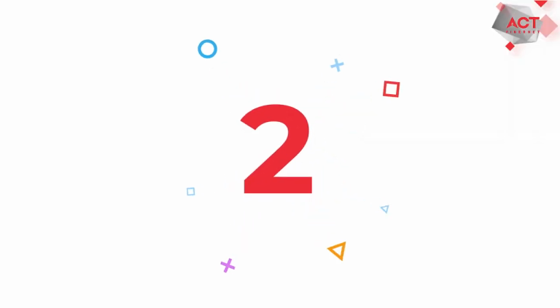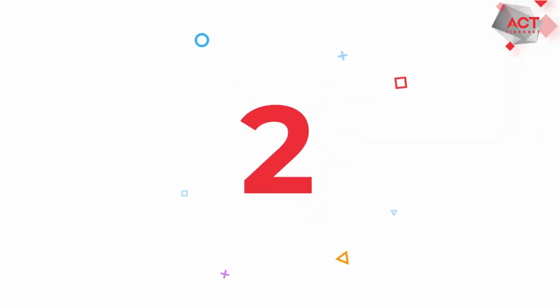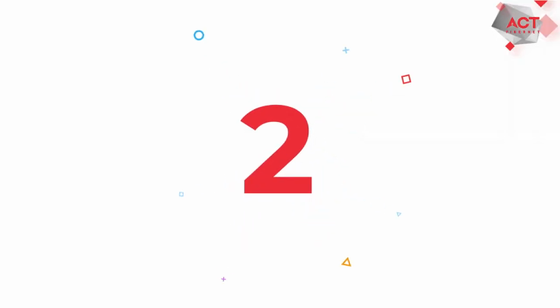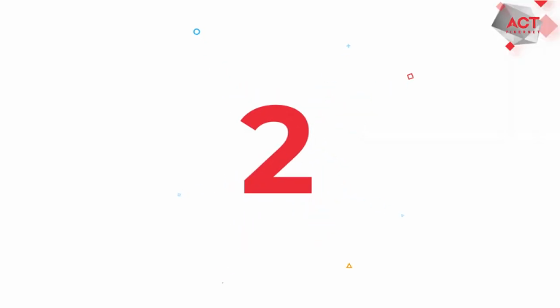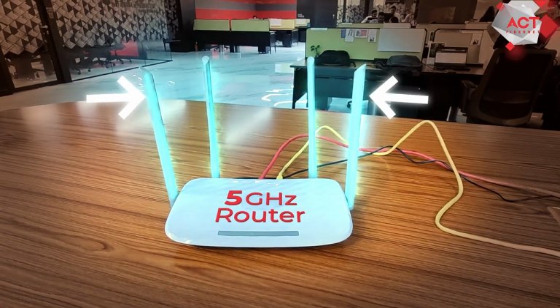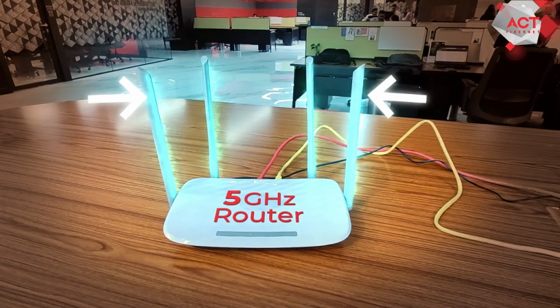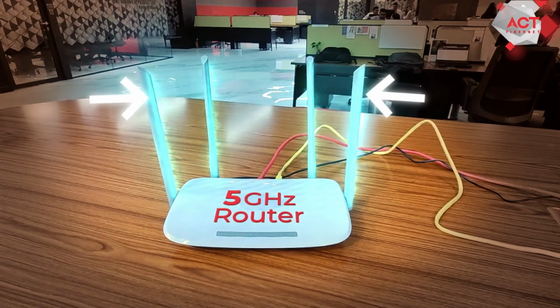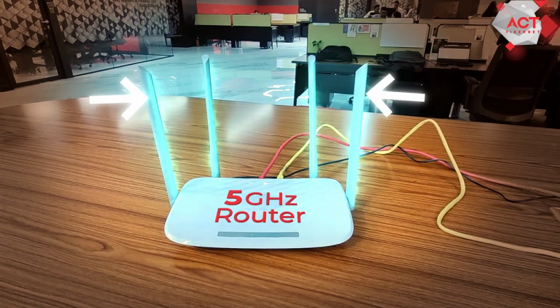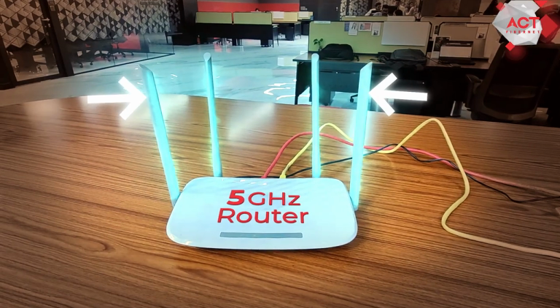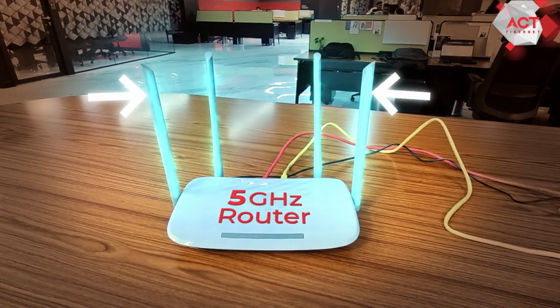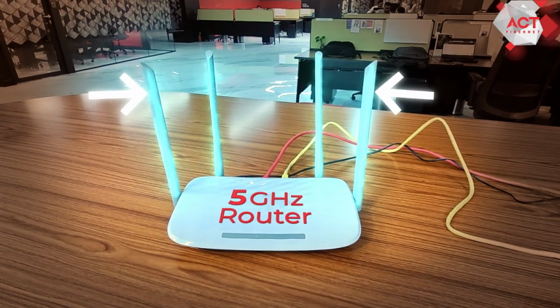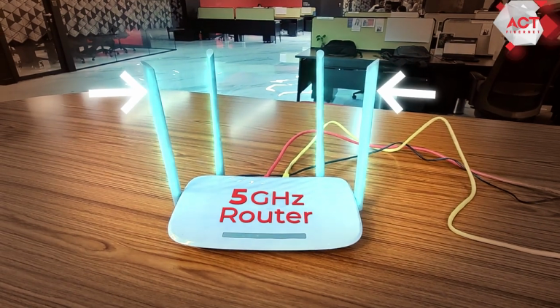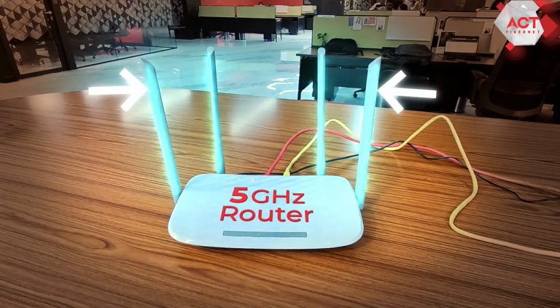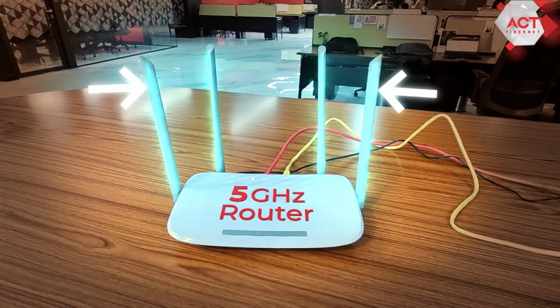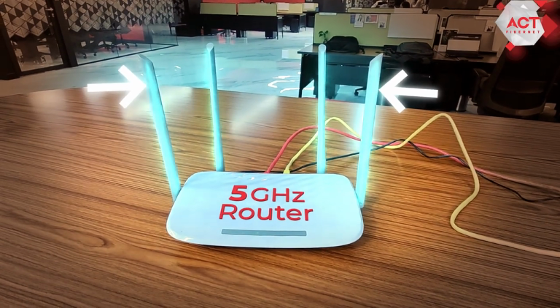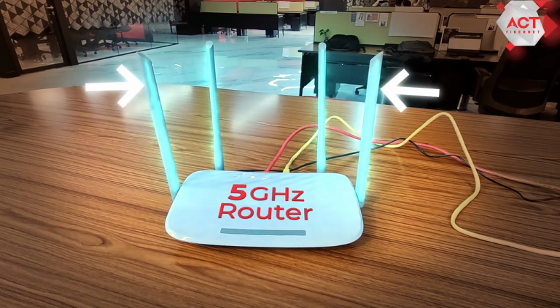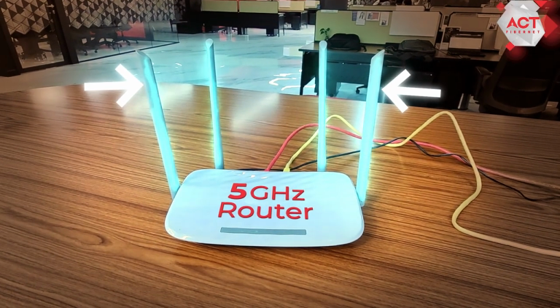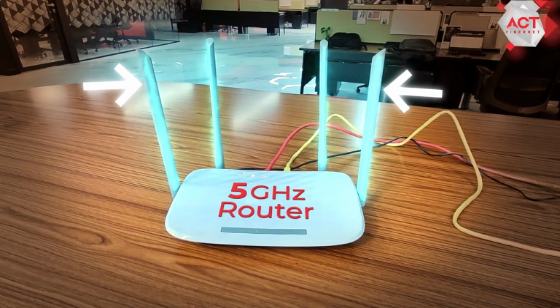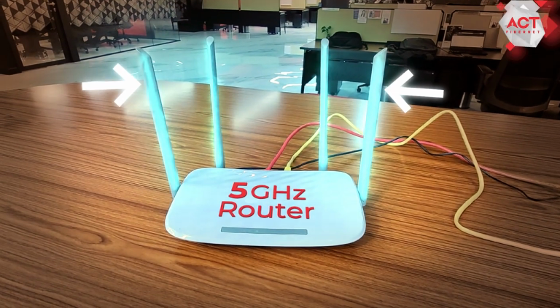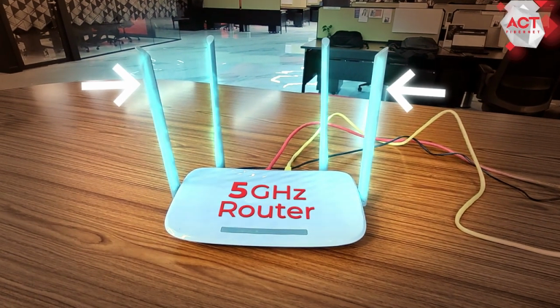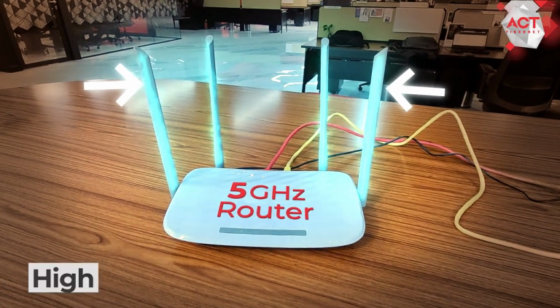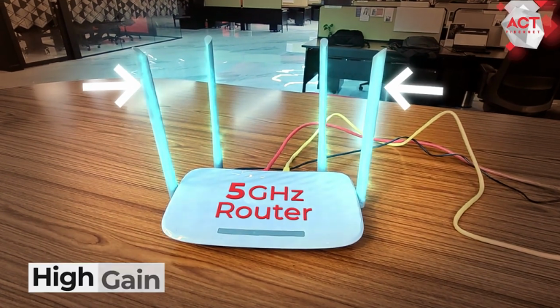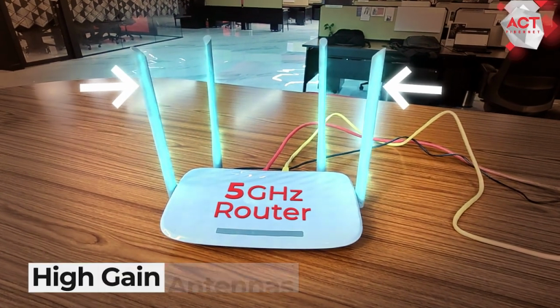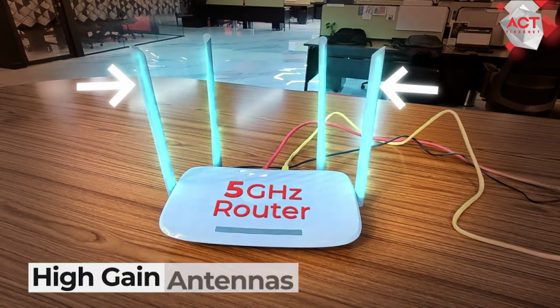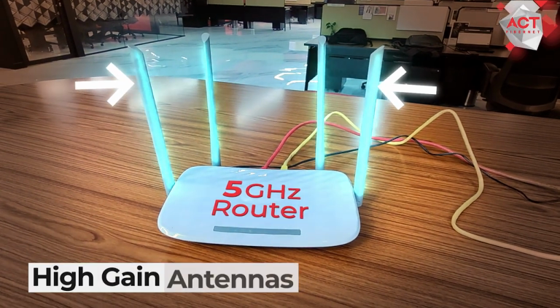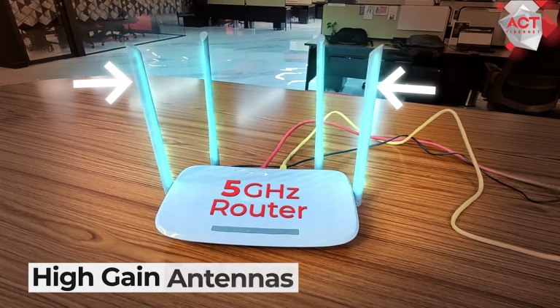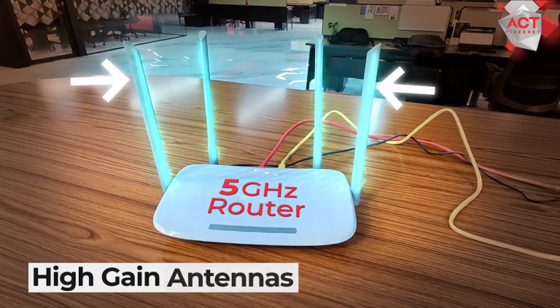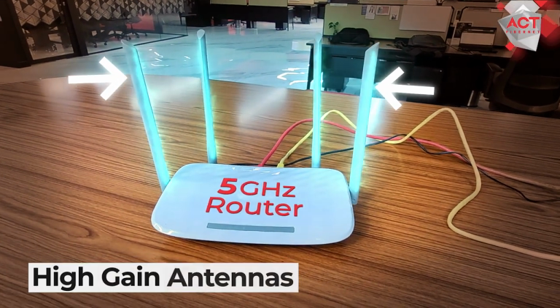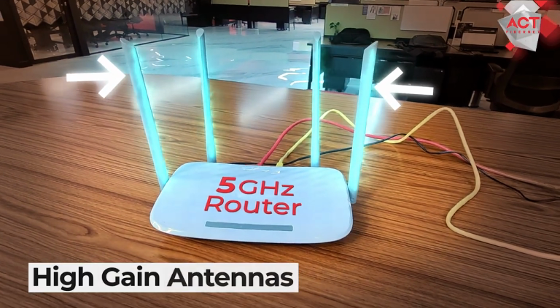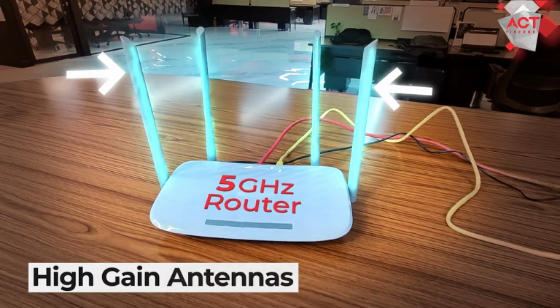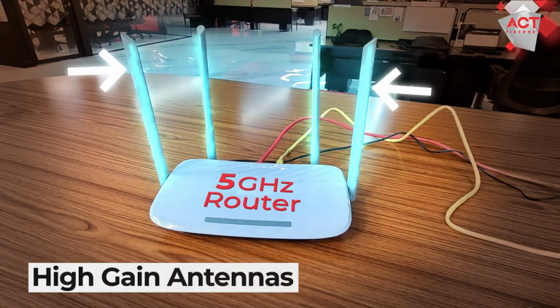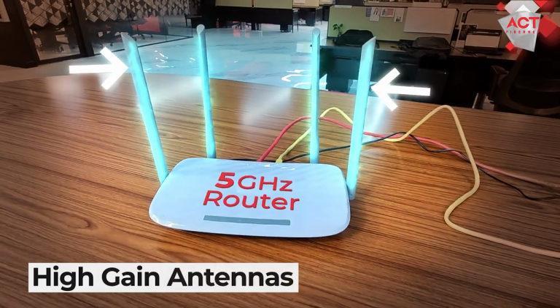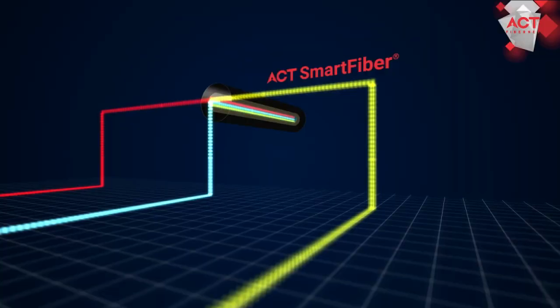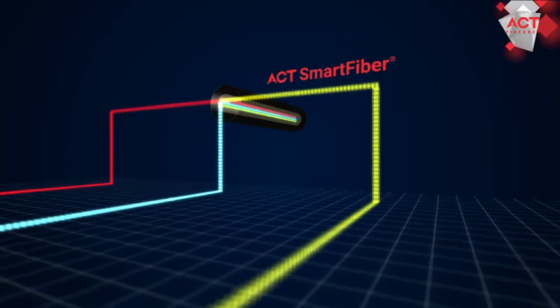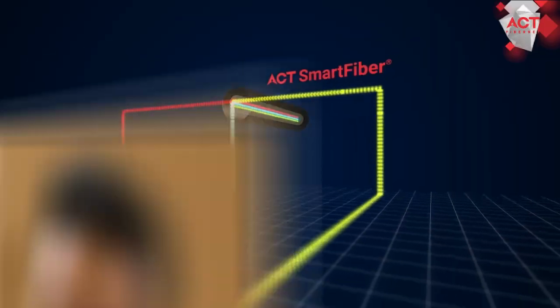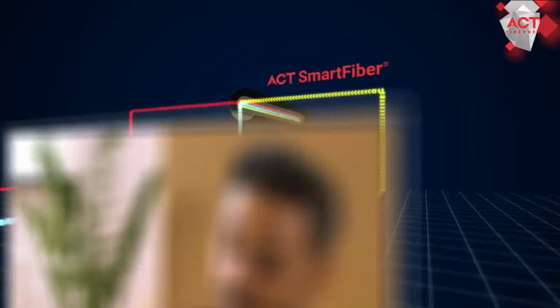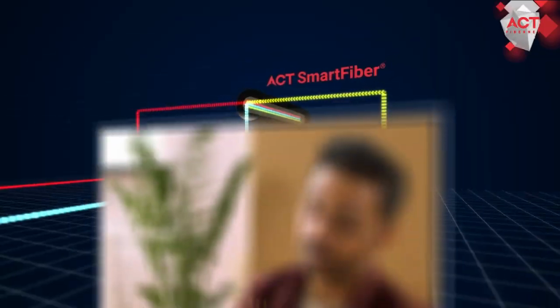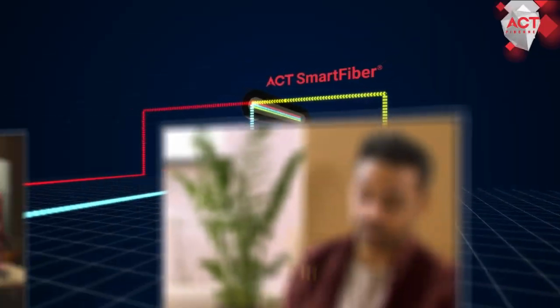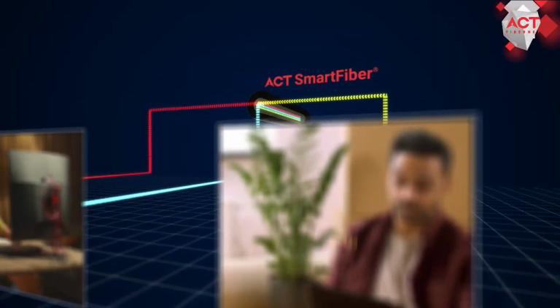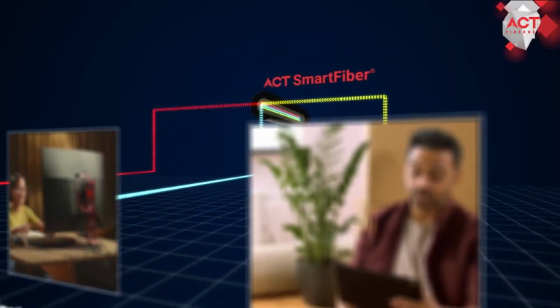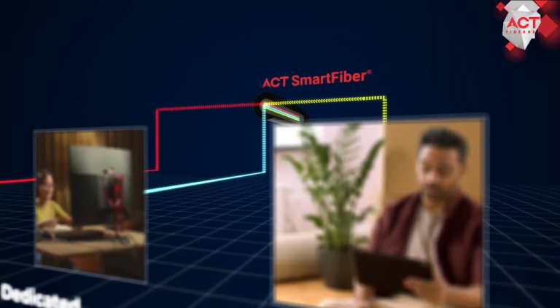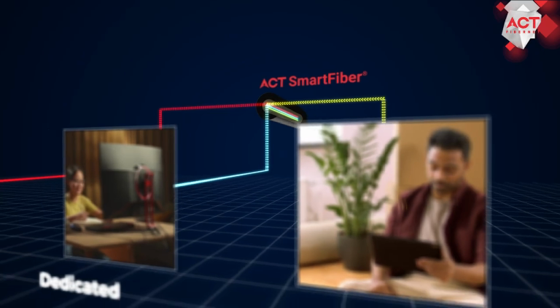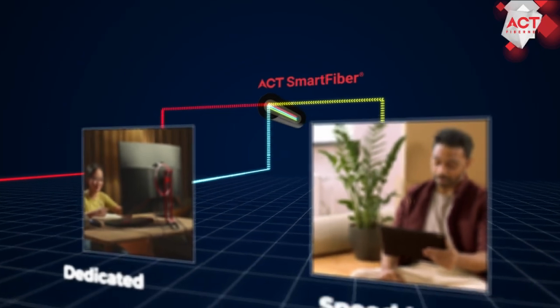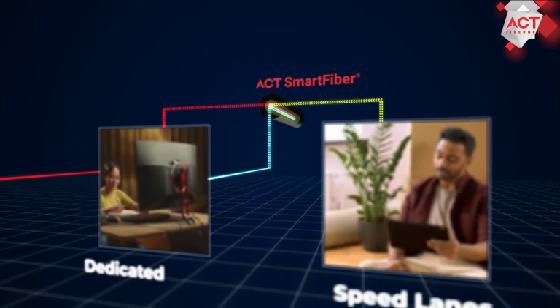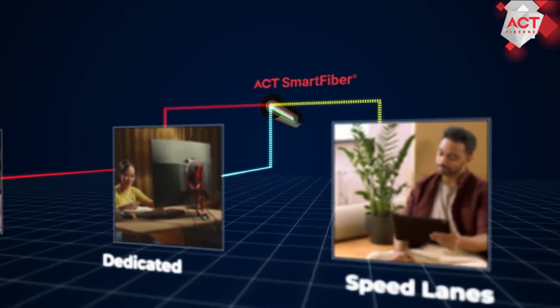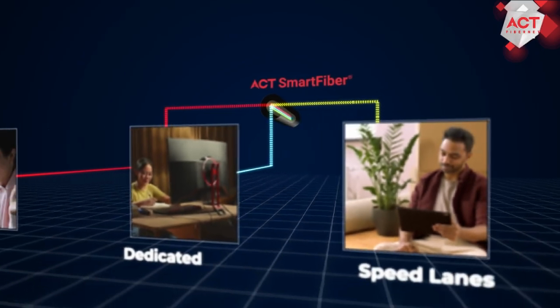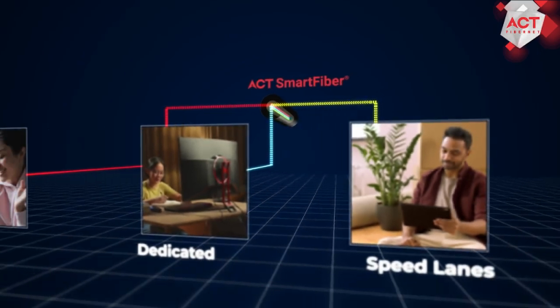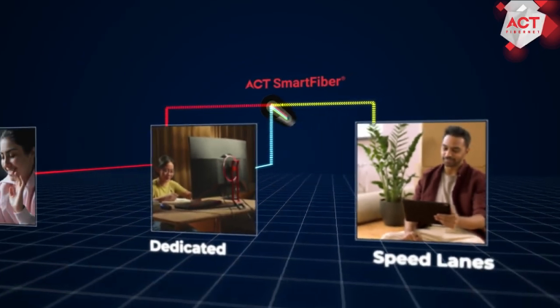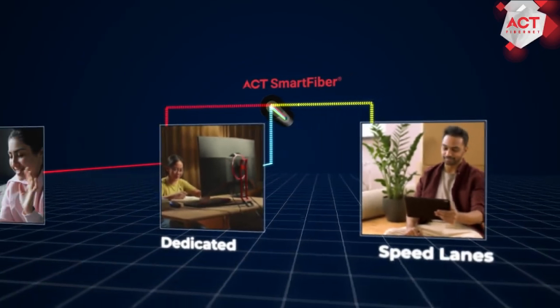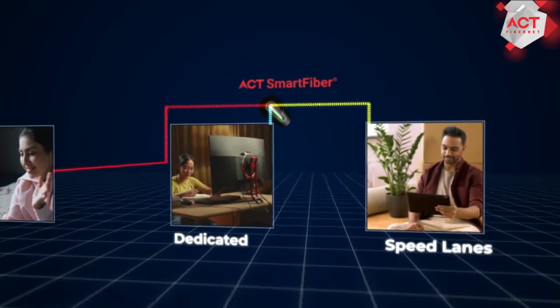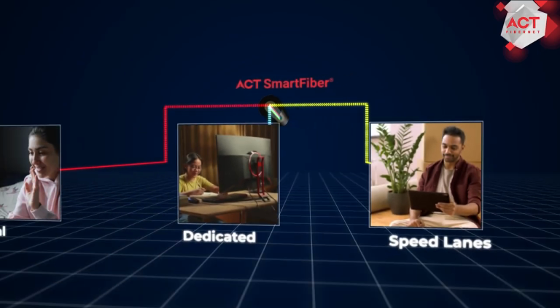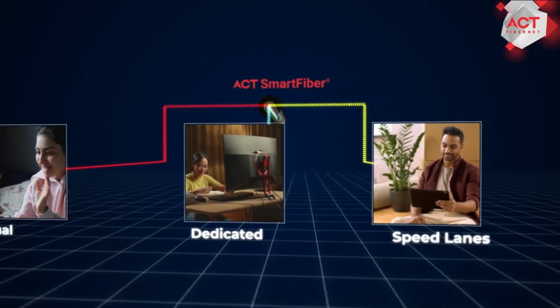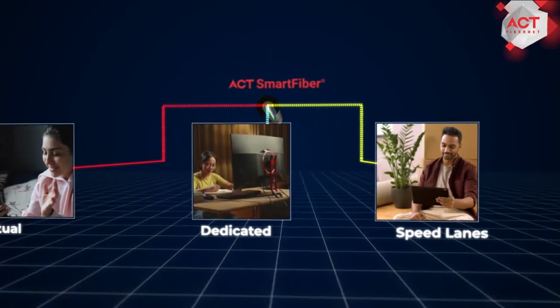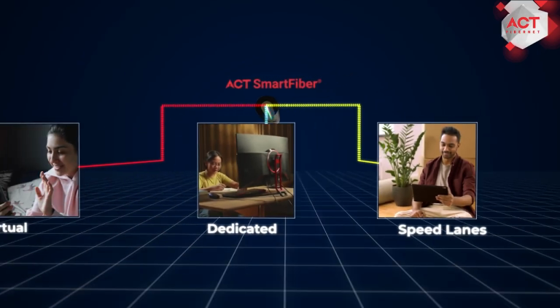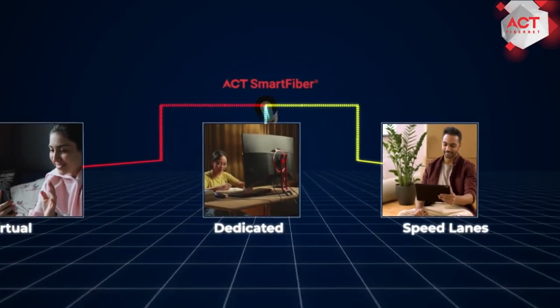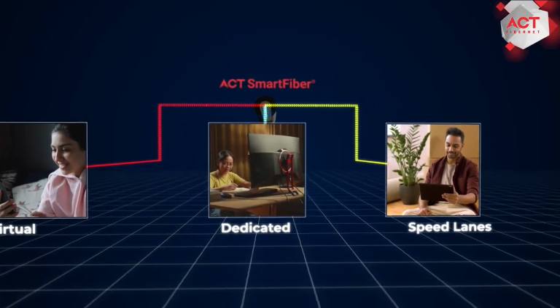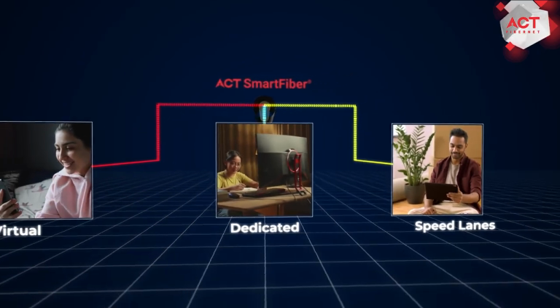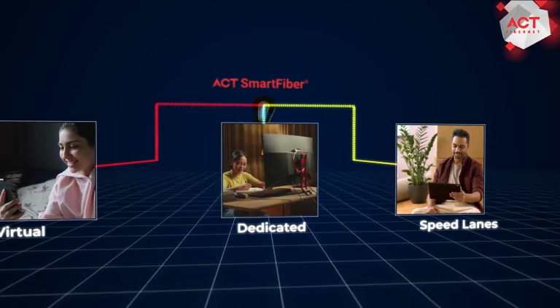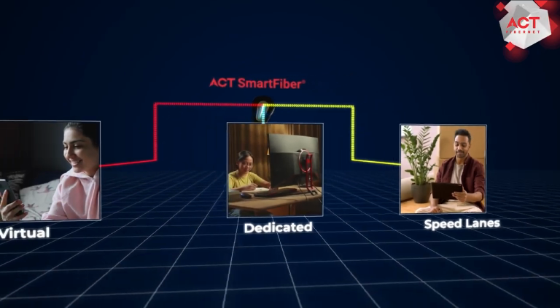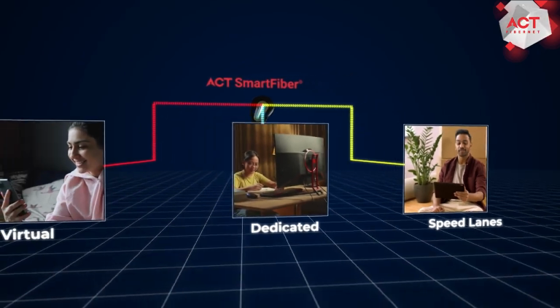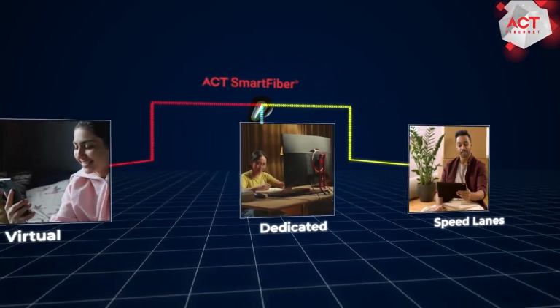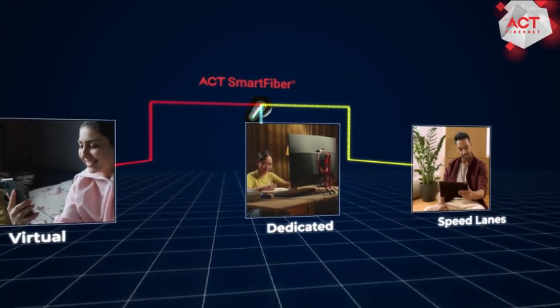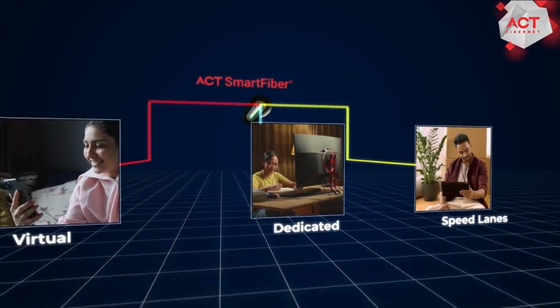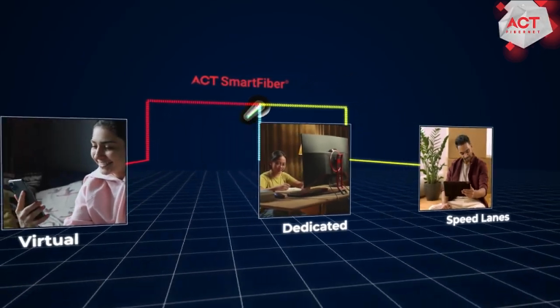Number 2: 5 GHz routers come with high gain antennas. This helps in balancing the reduction in range.